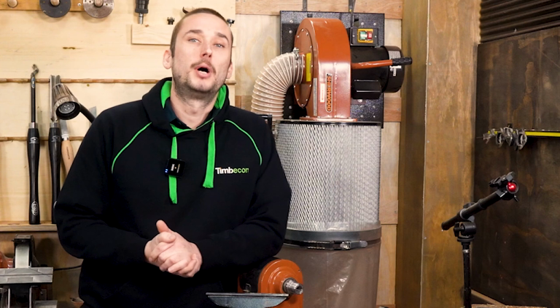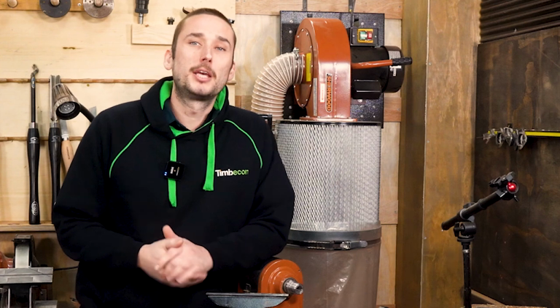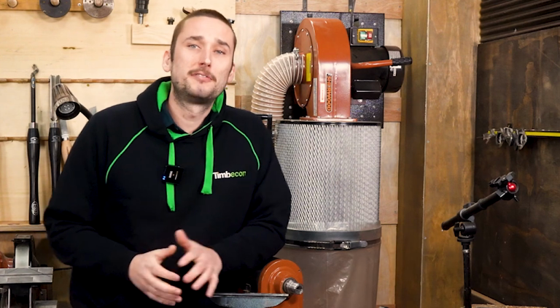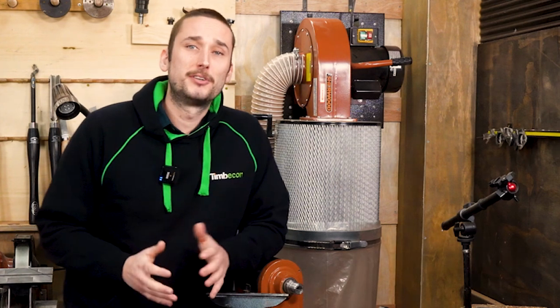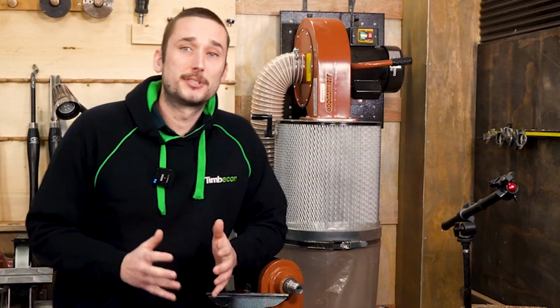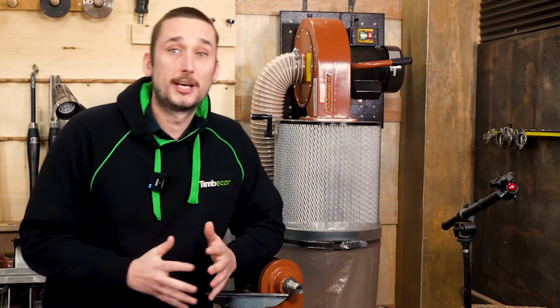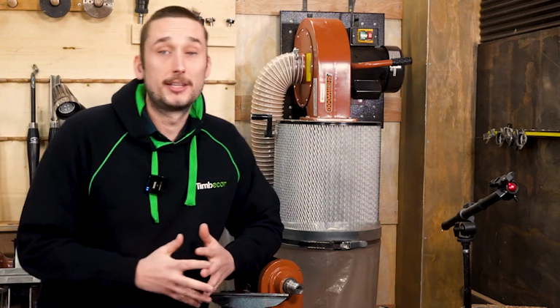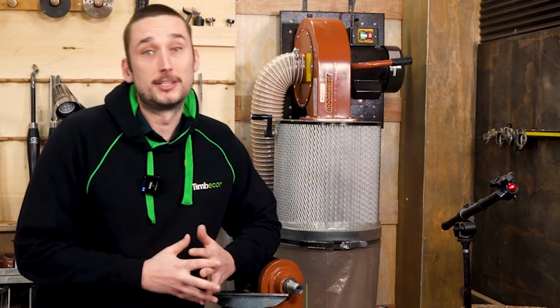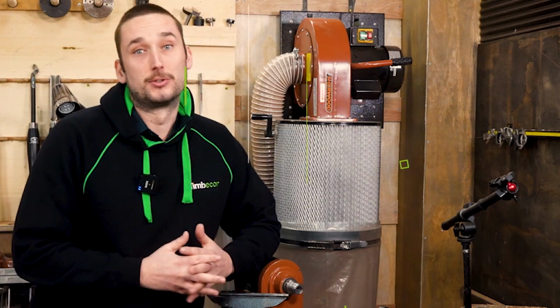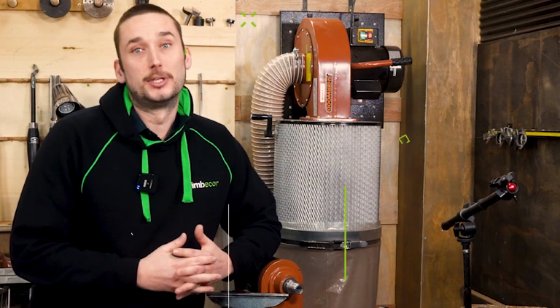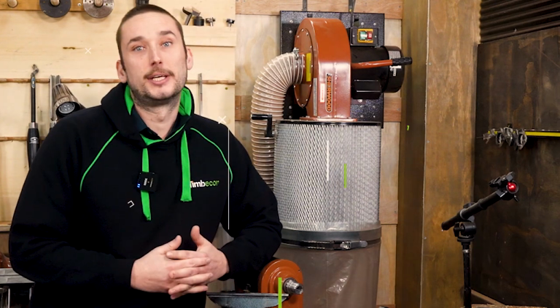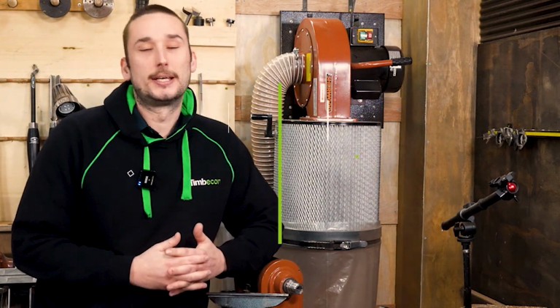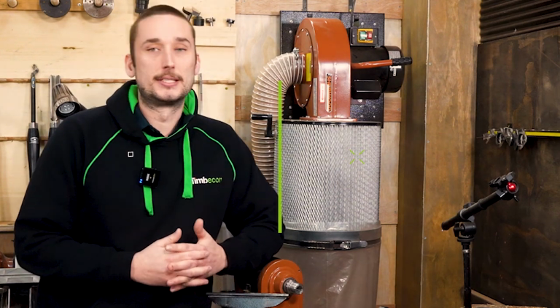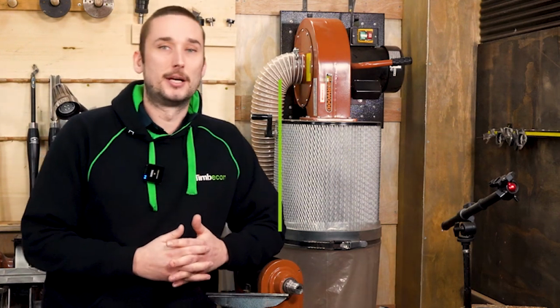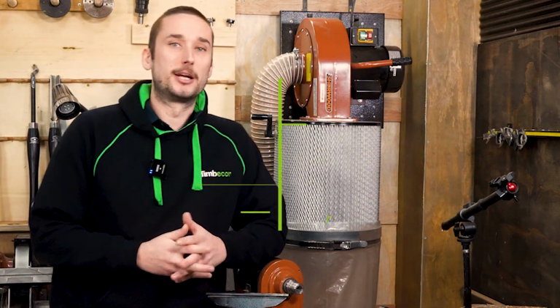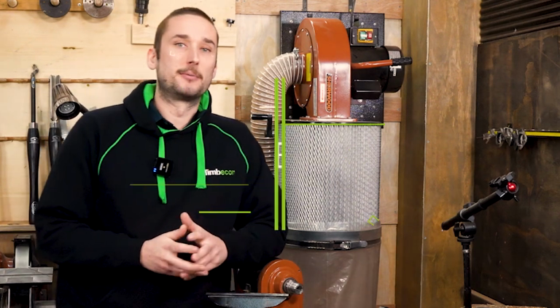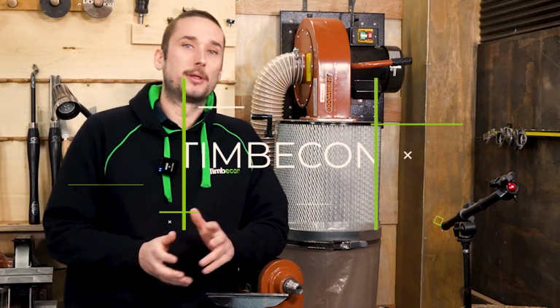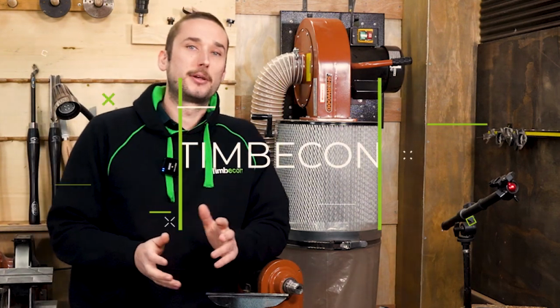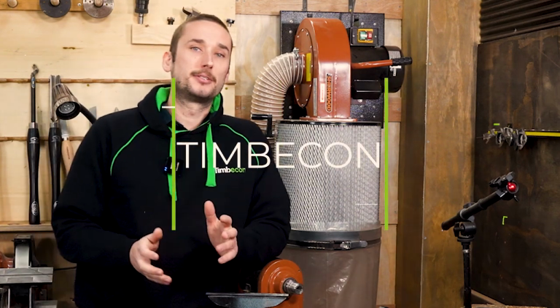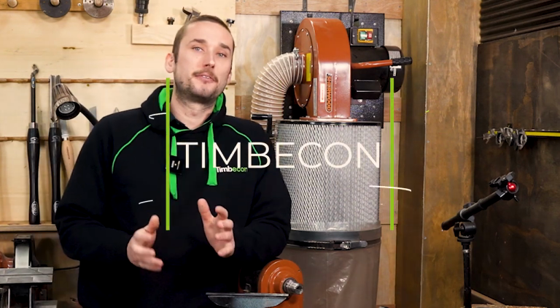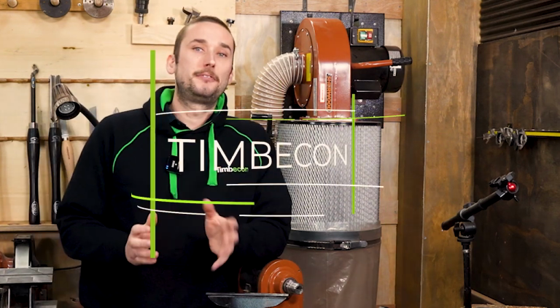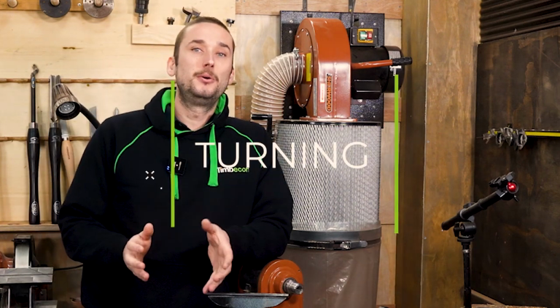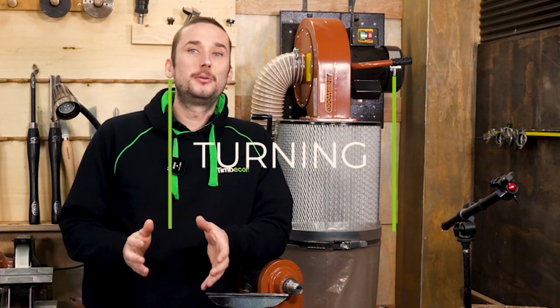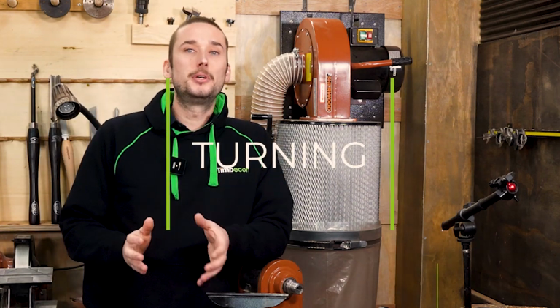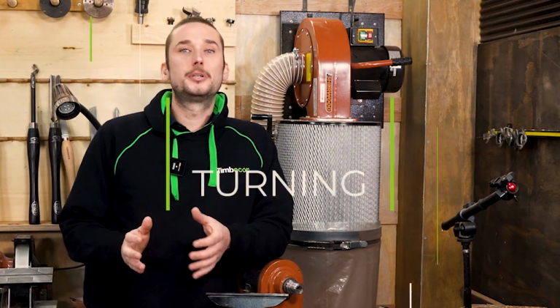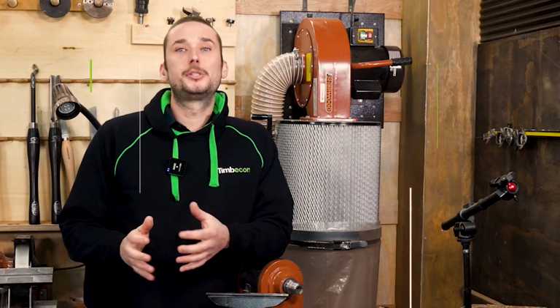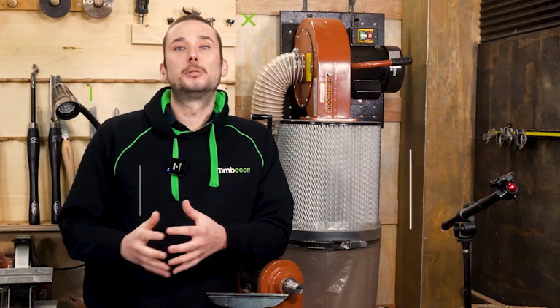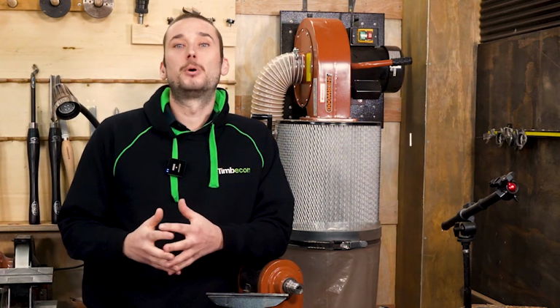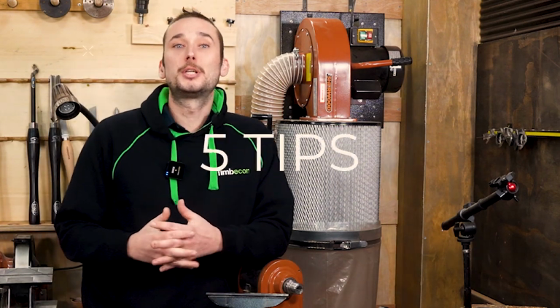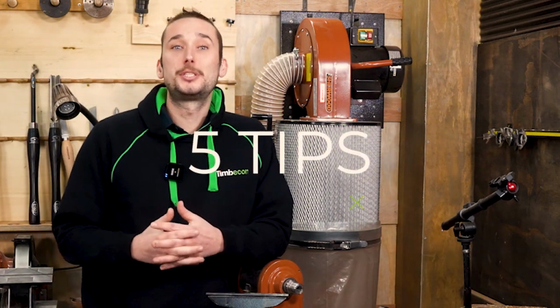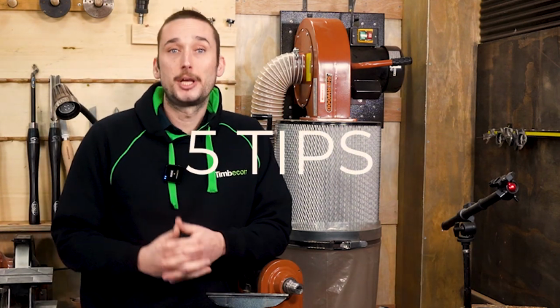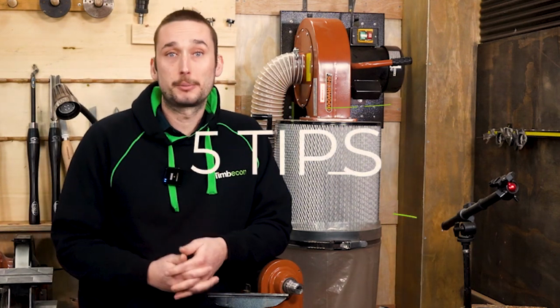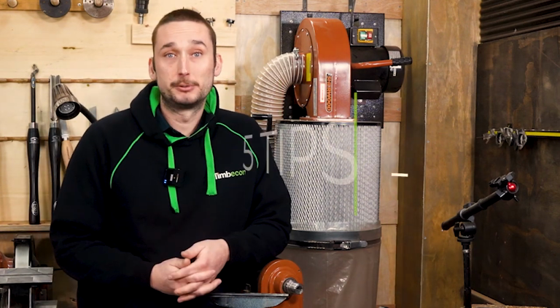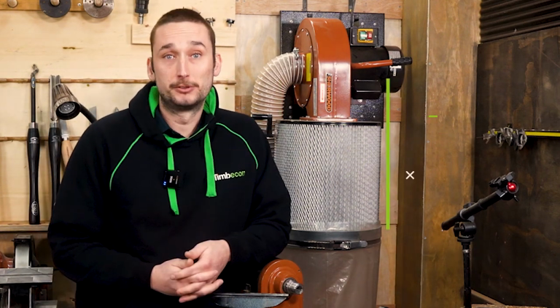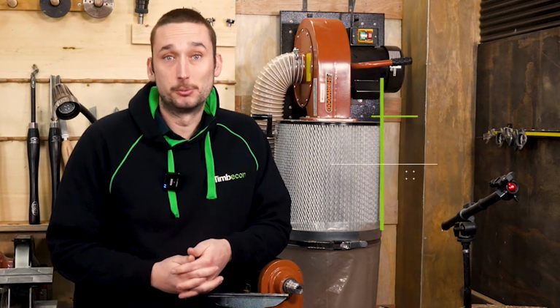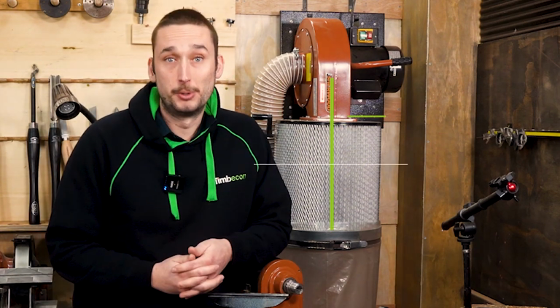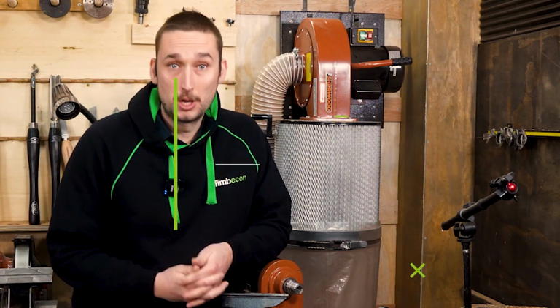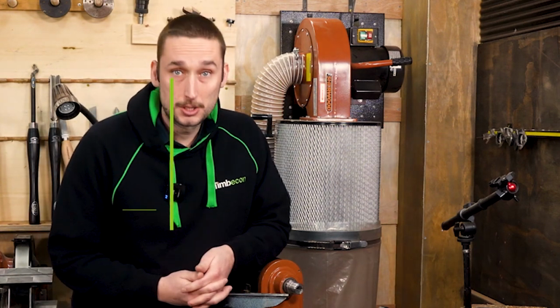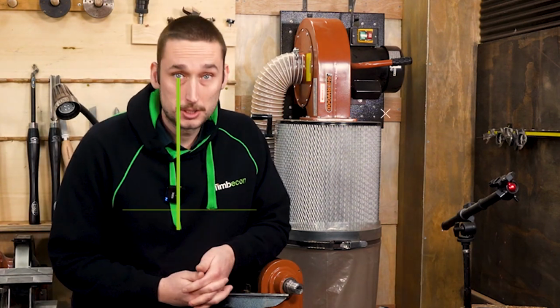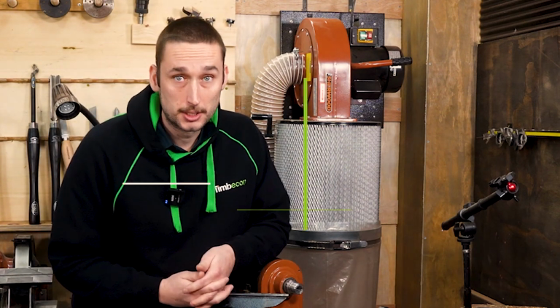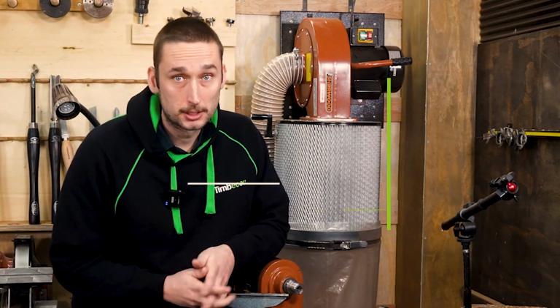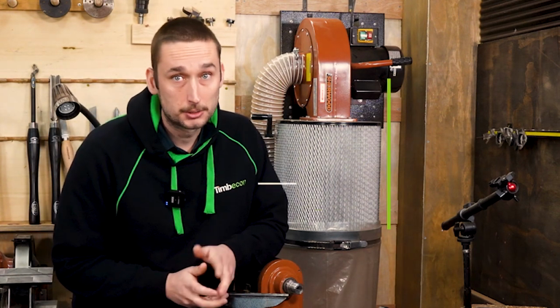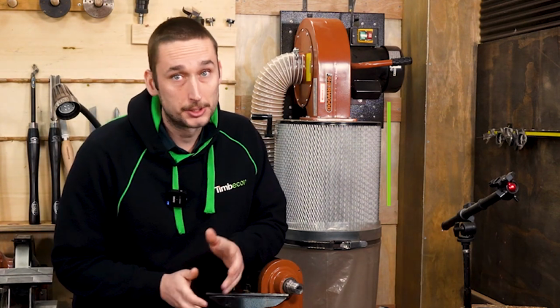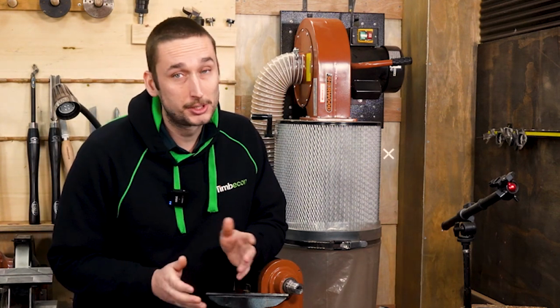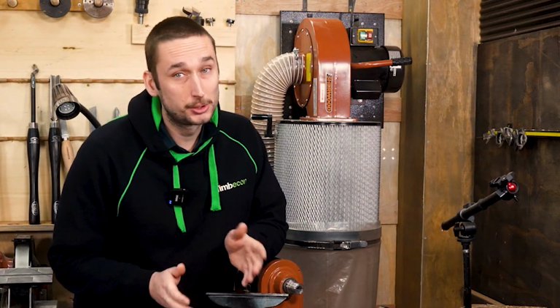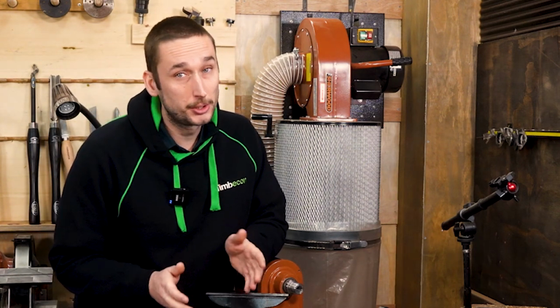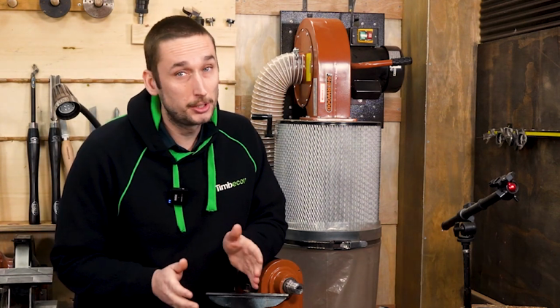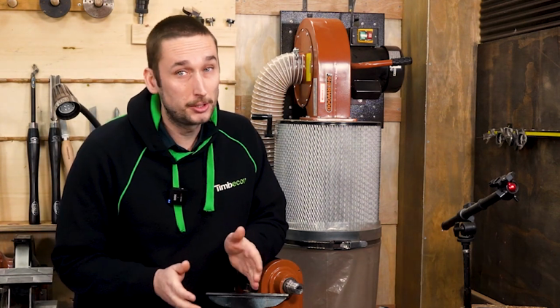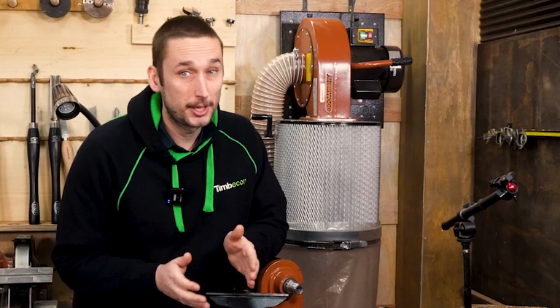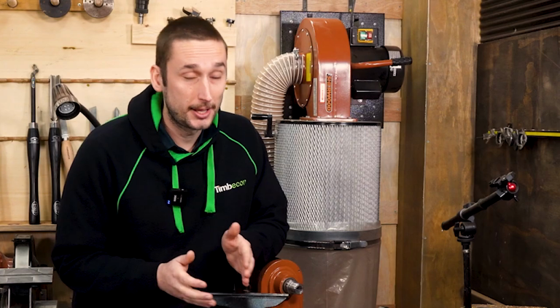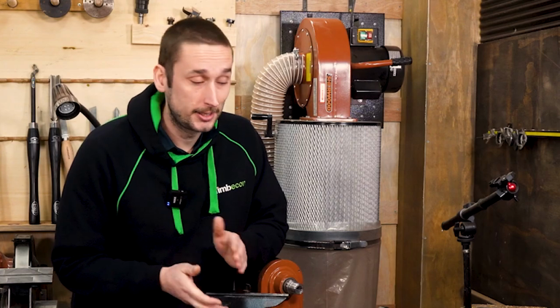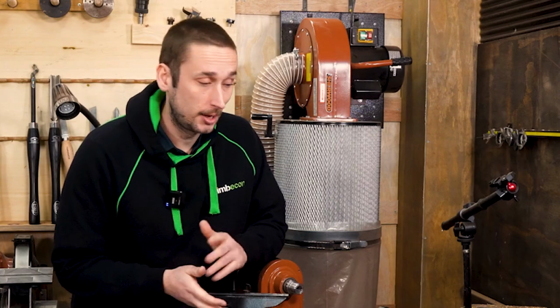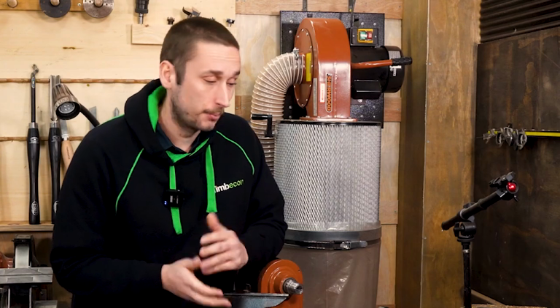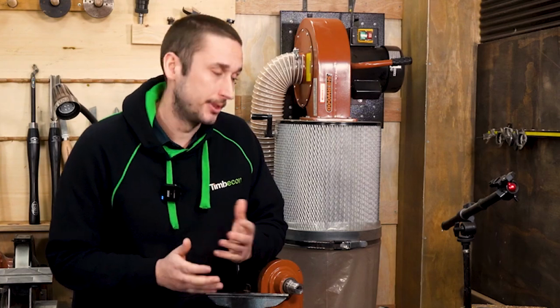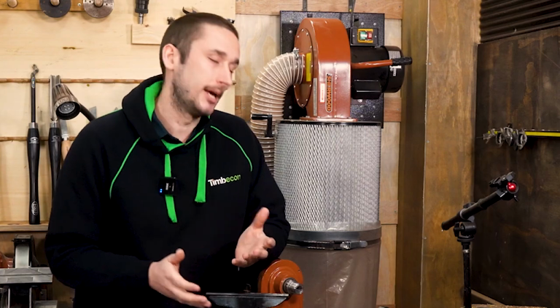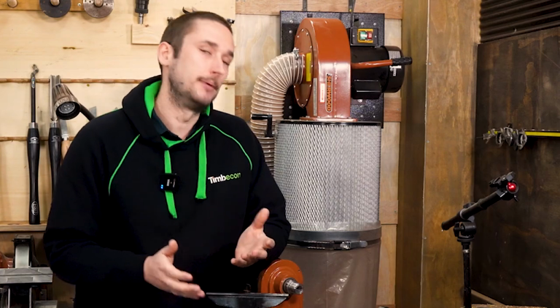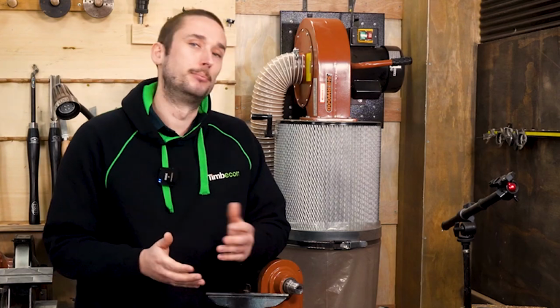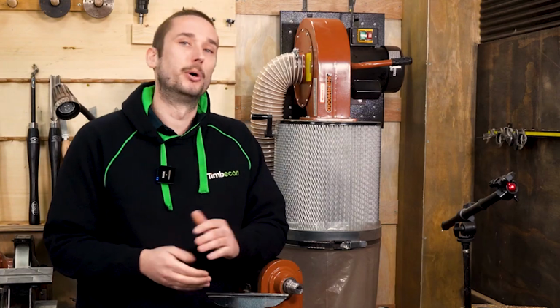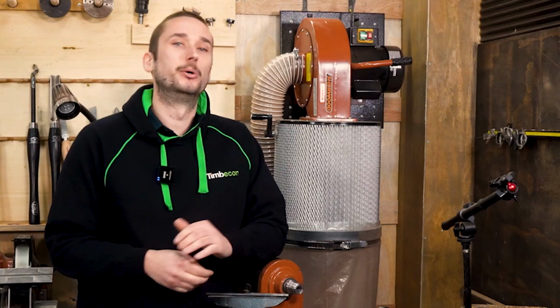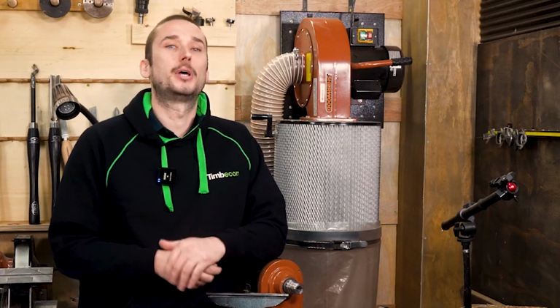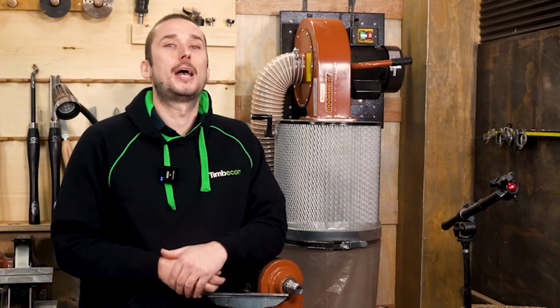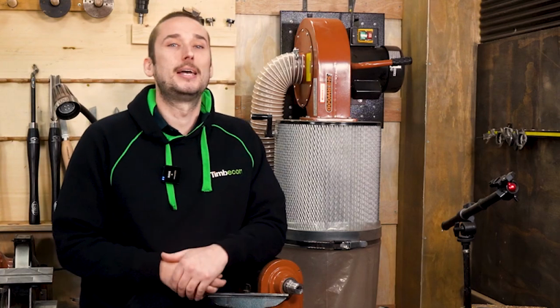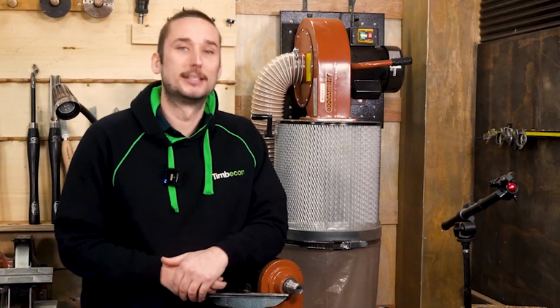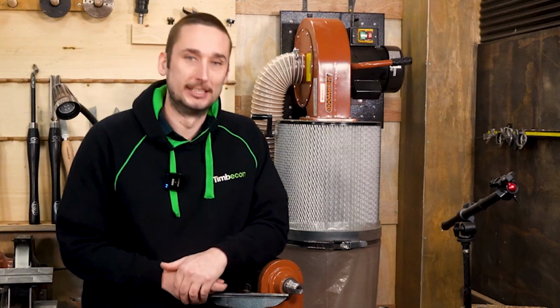Buying your first lathe is really exciting, but there are a few things you'll want to check before purchasing to ensure you don't end up with a boat anchor.